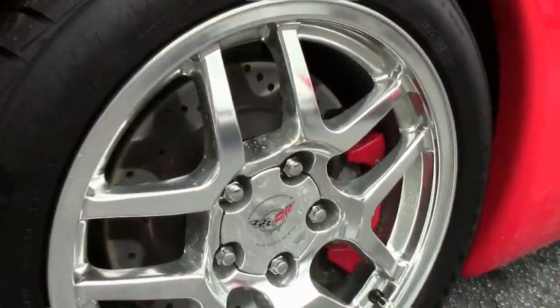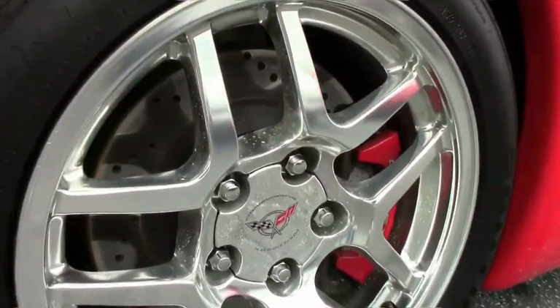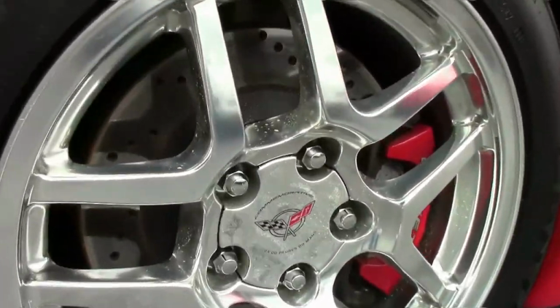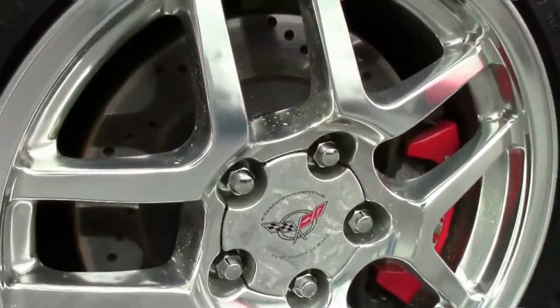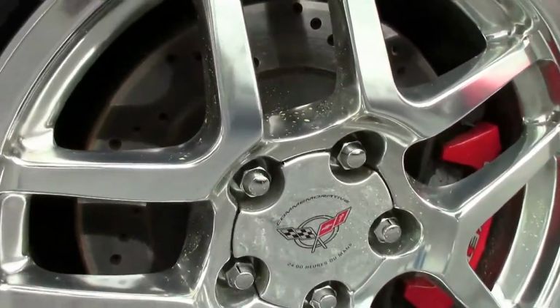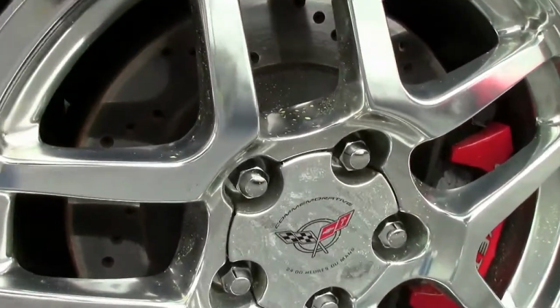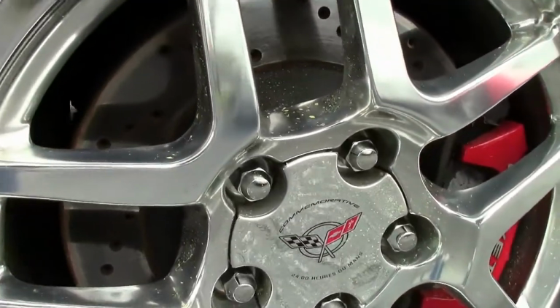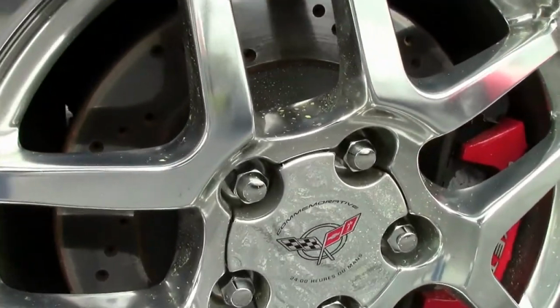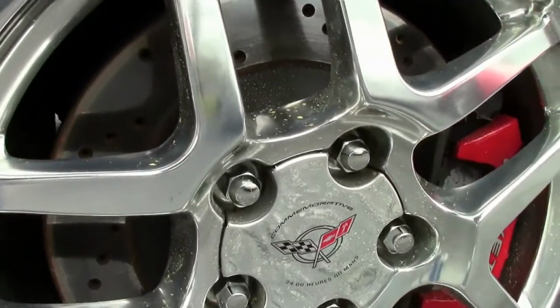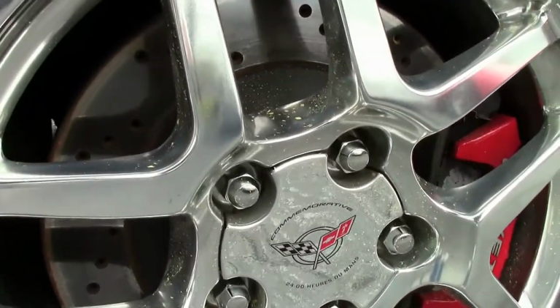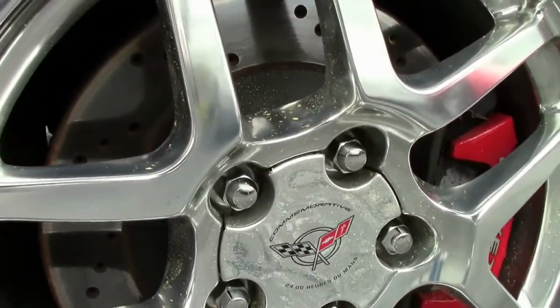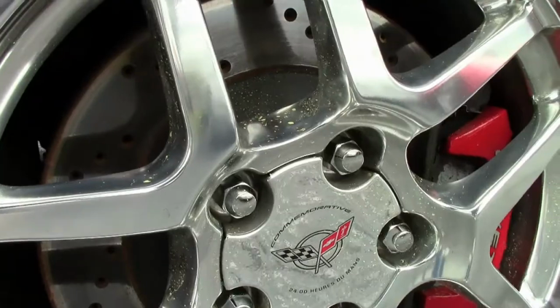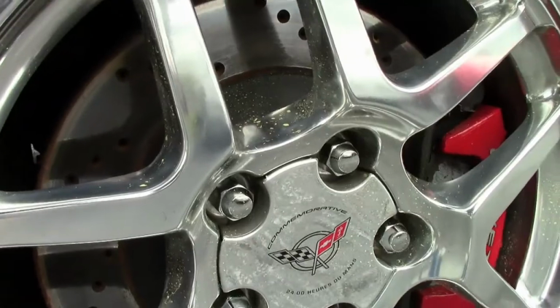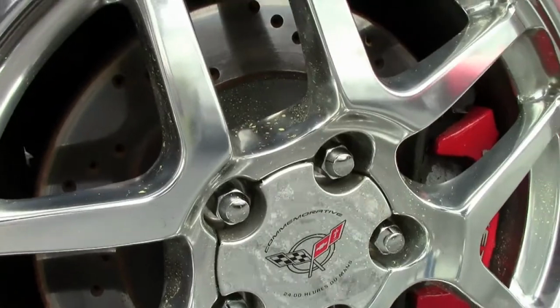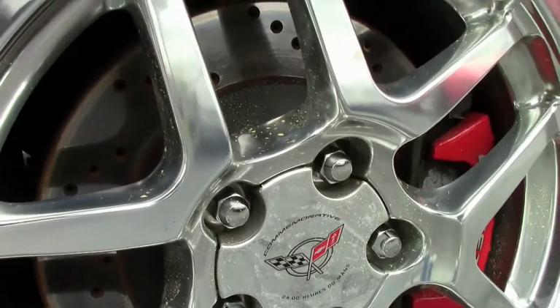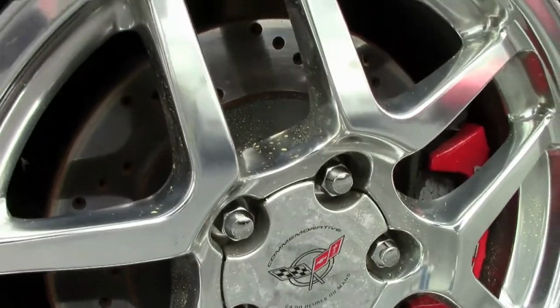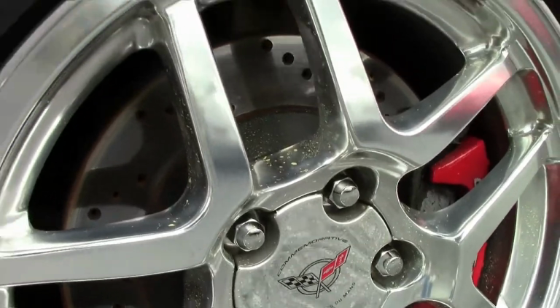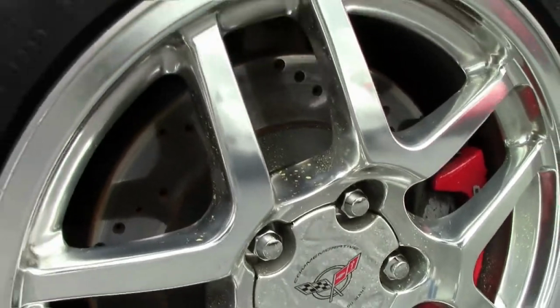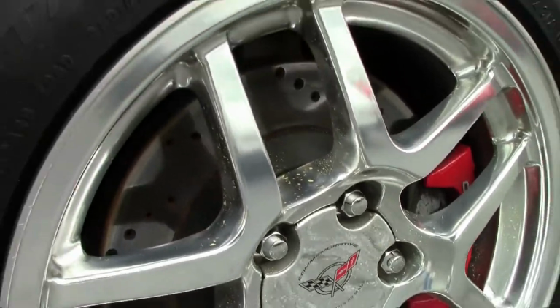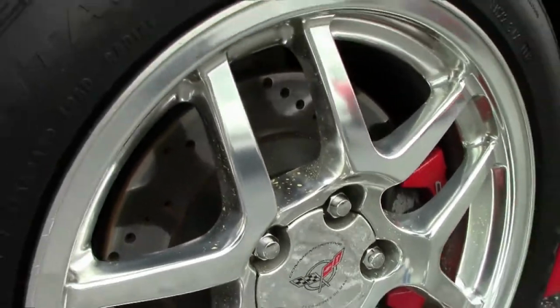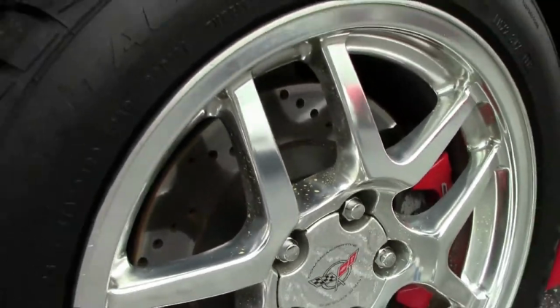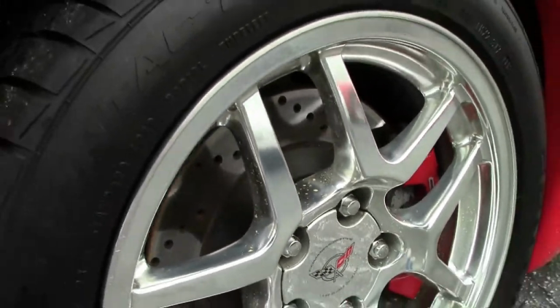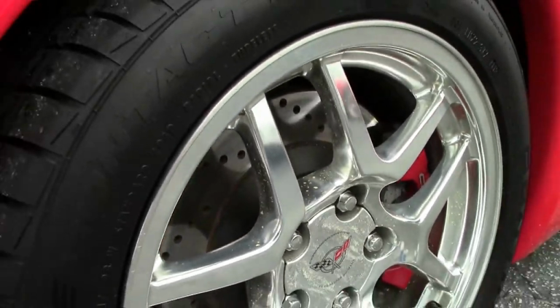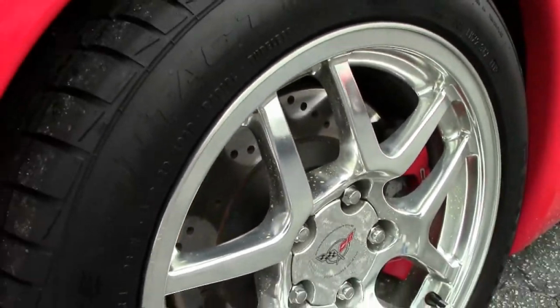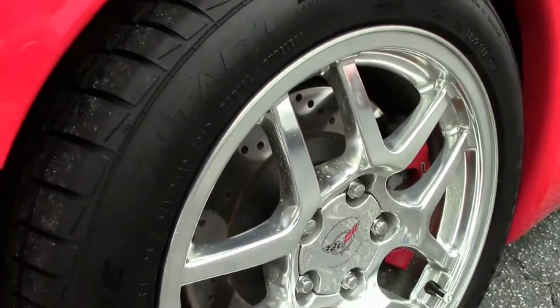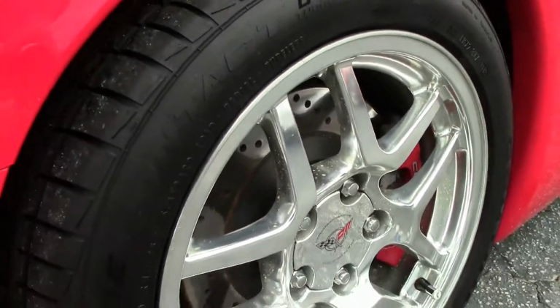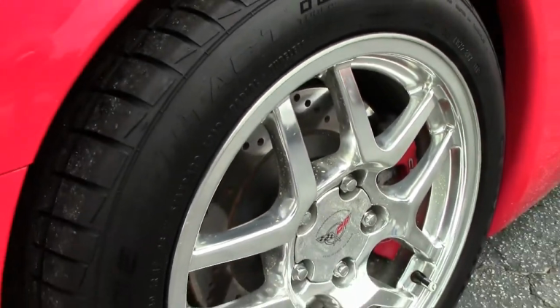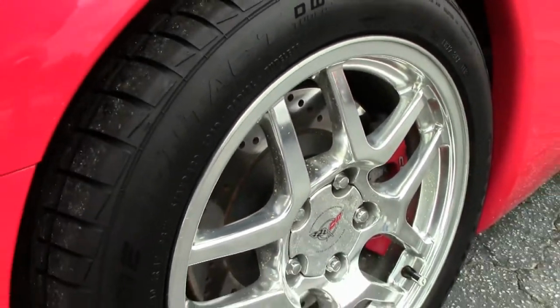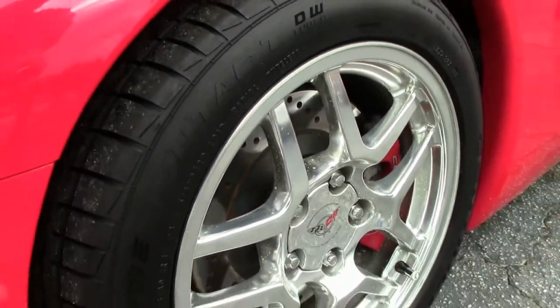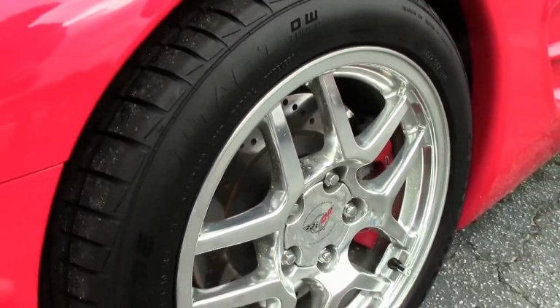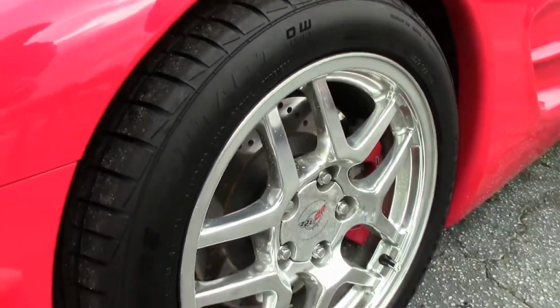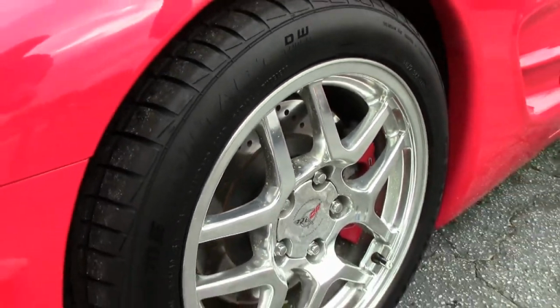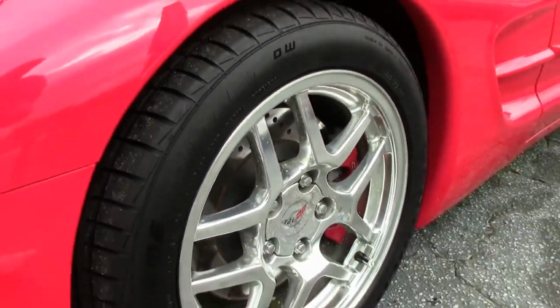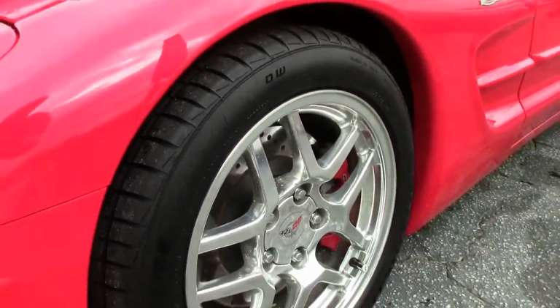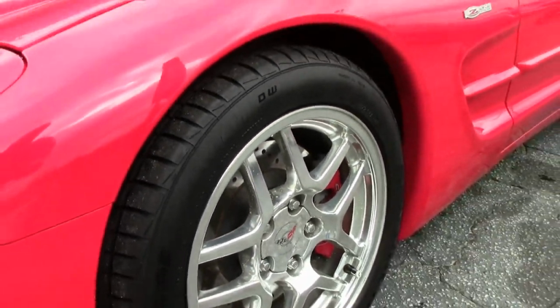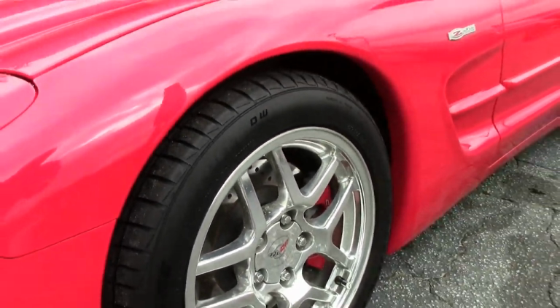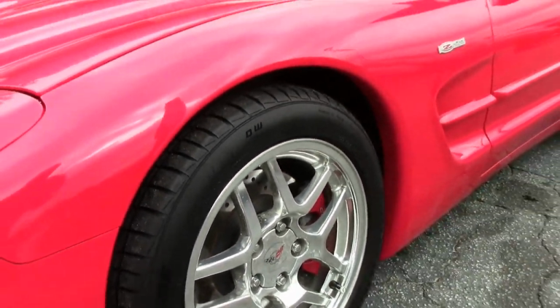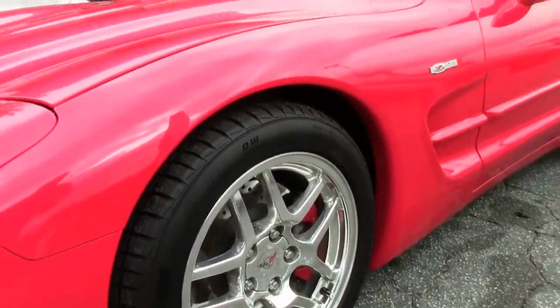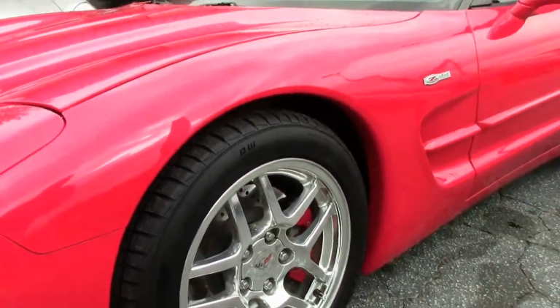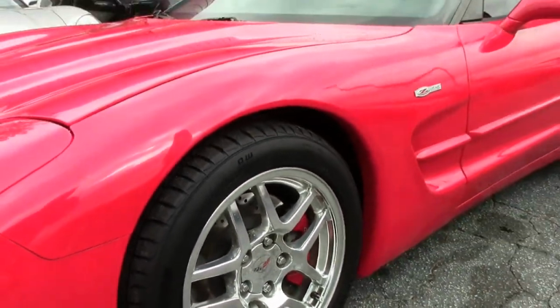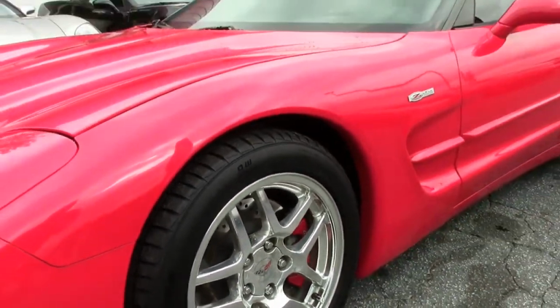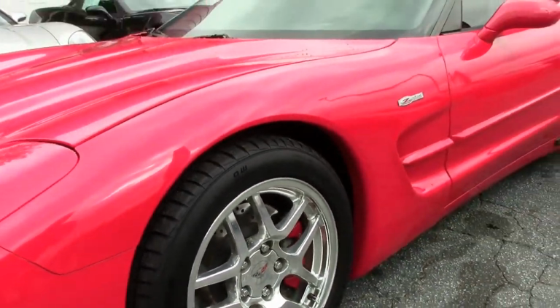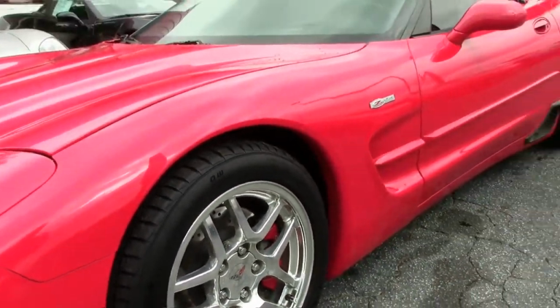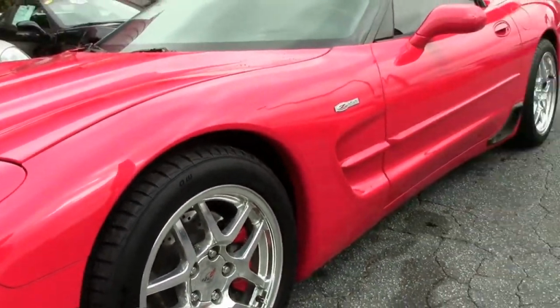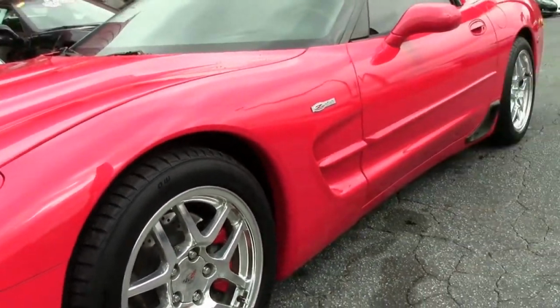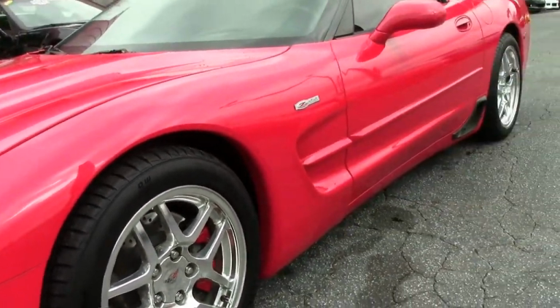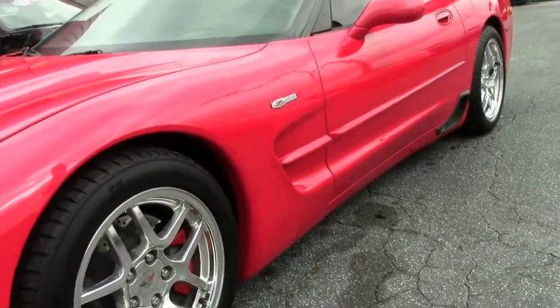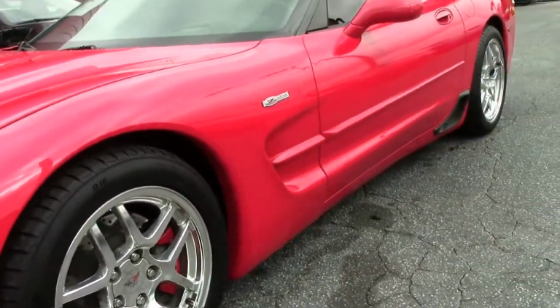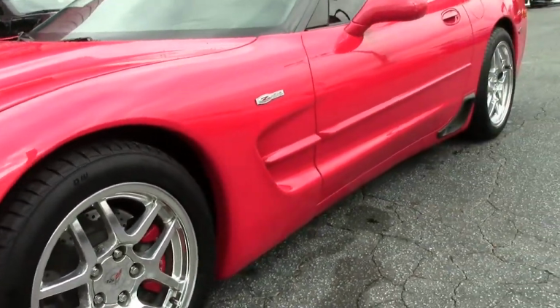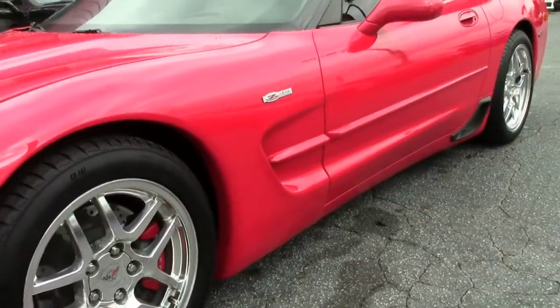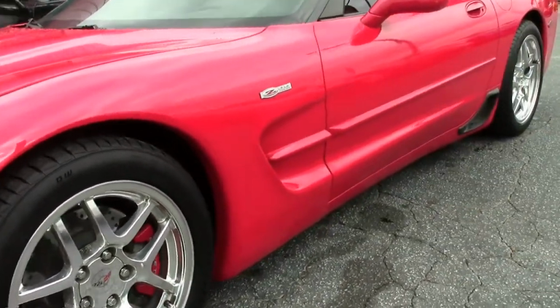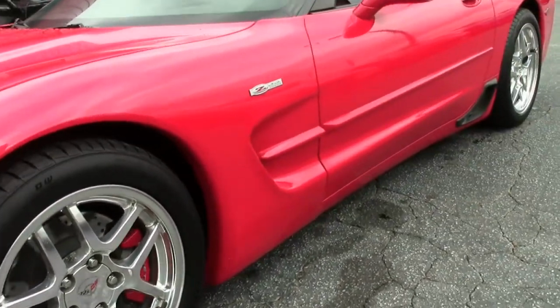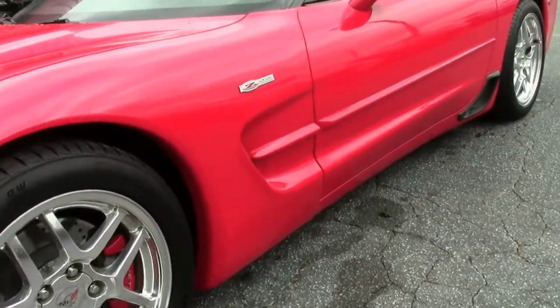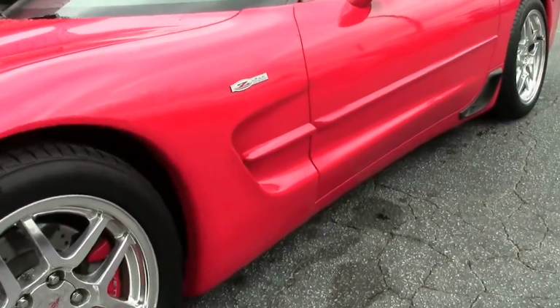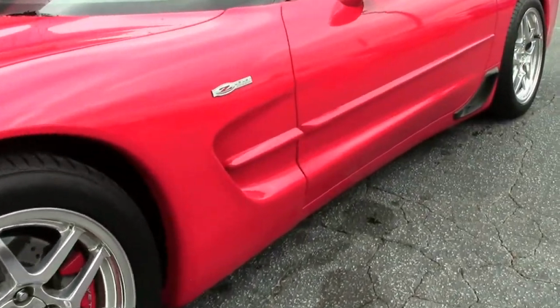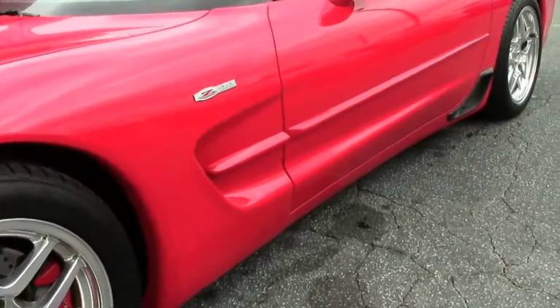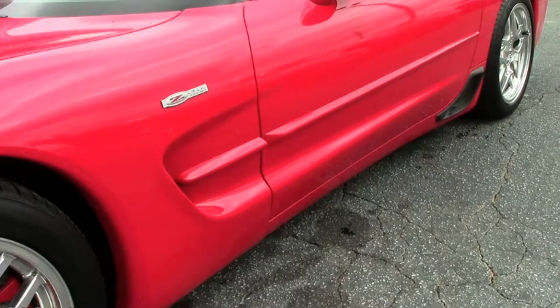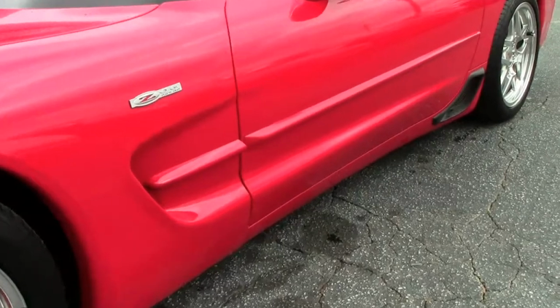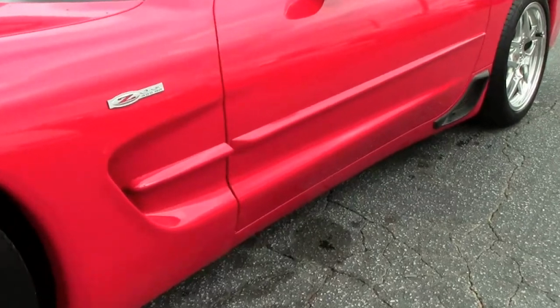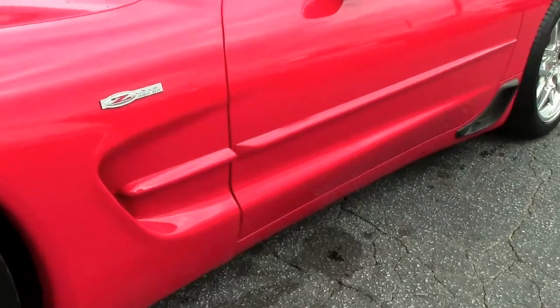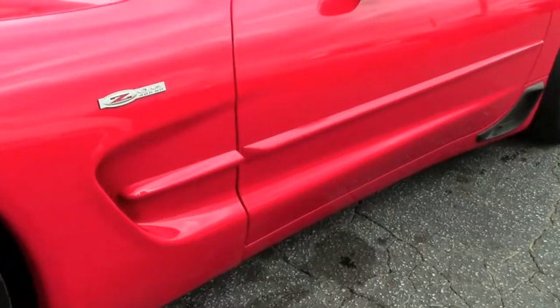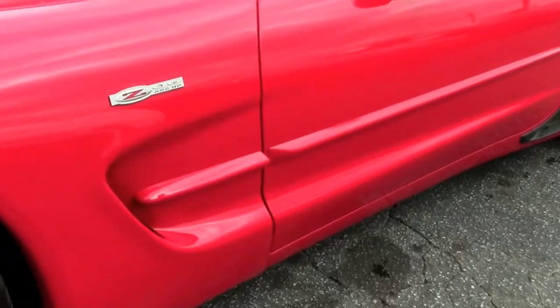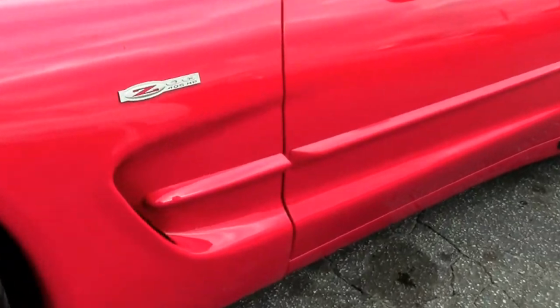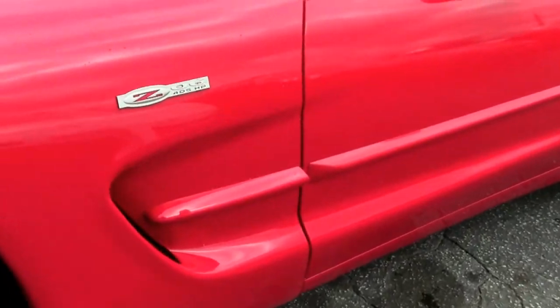The Continental tires are recent to the car. I would say we're probably at 80 to 85% on those.